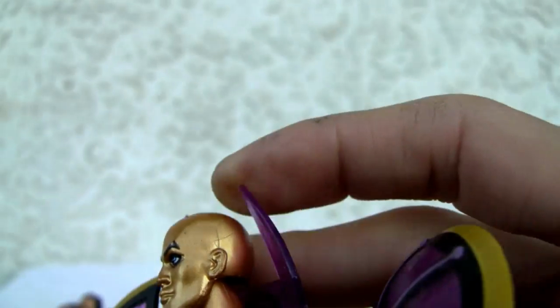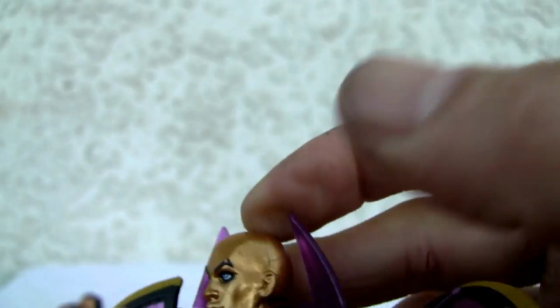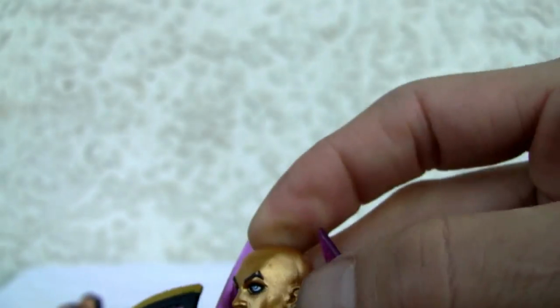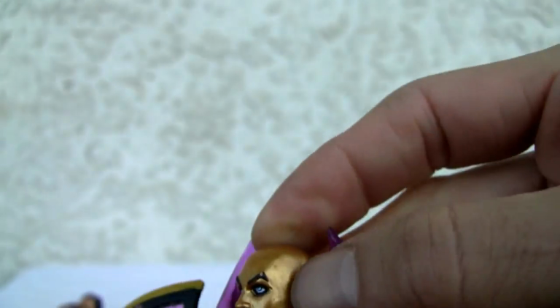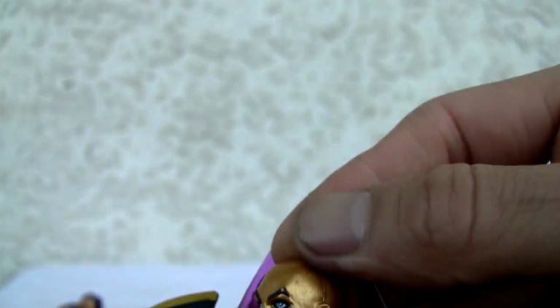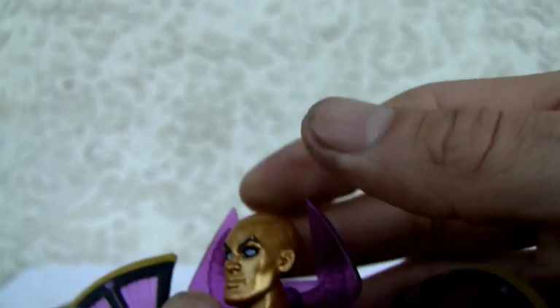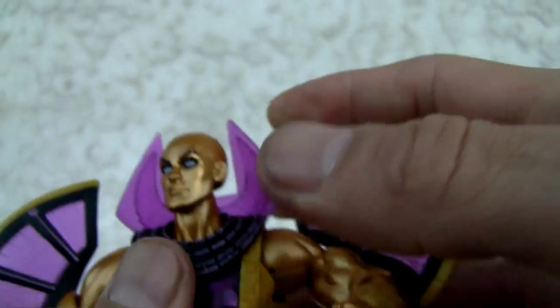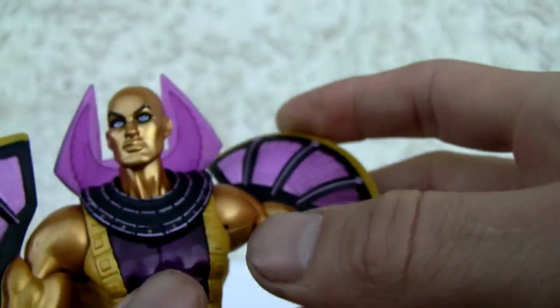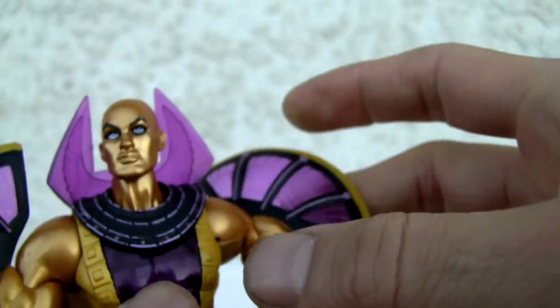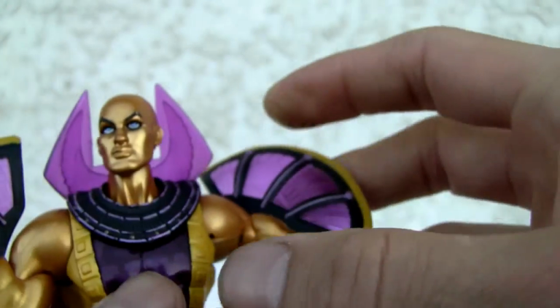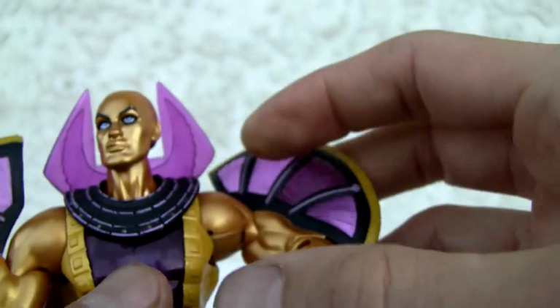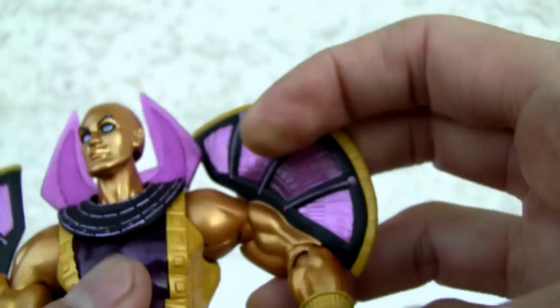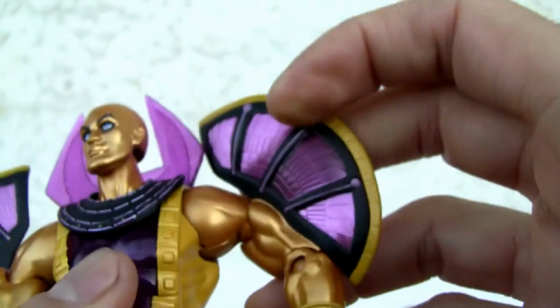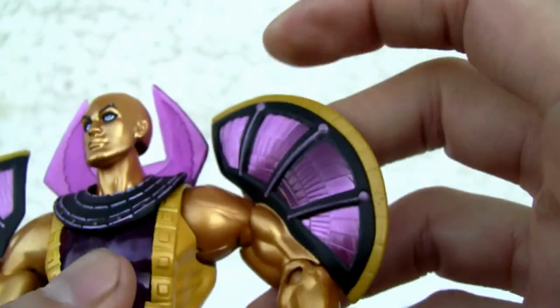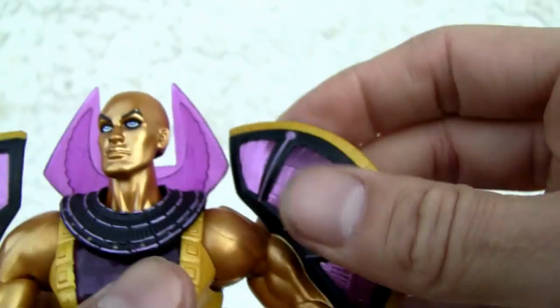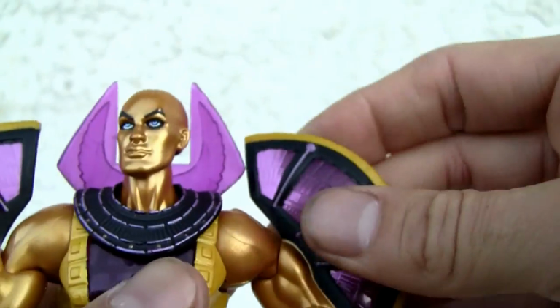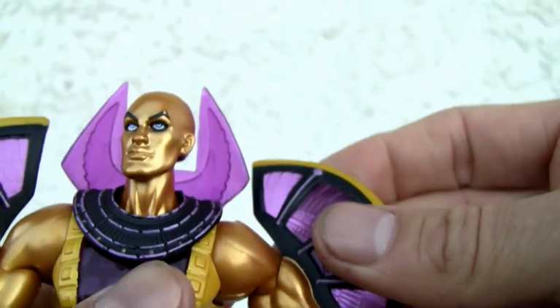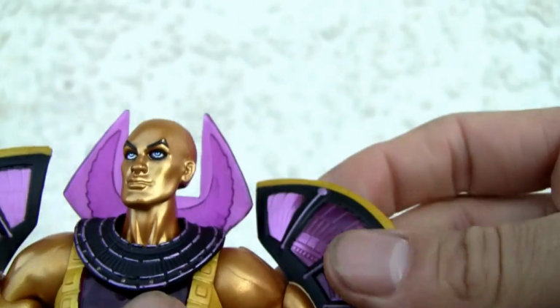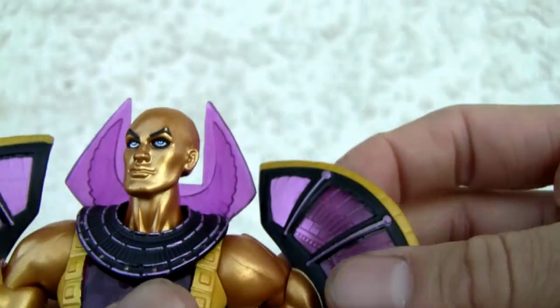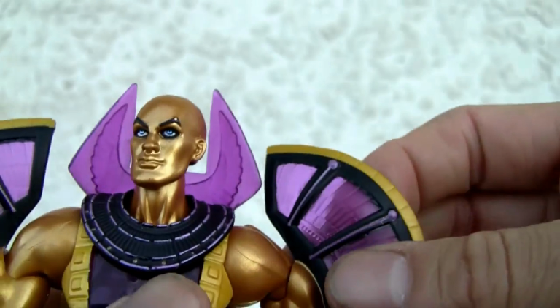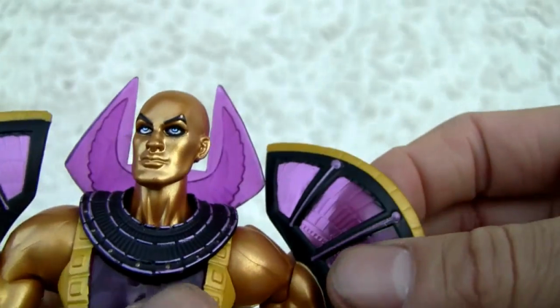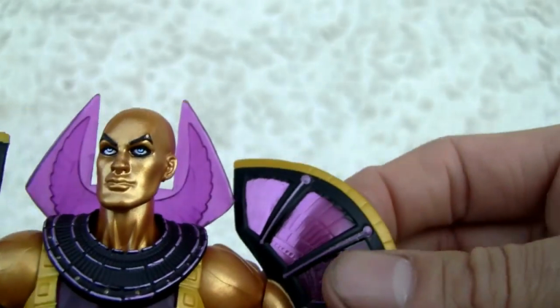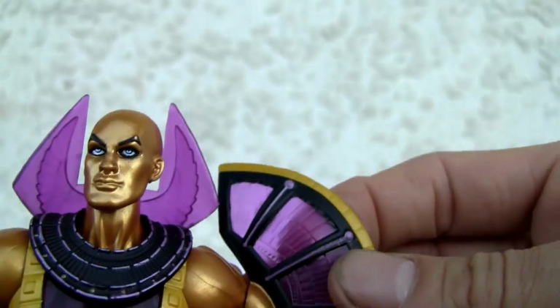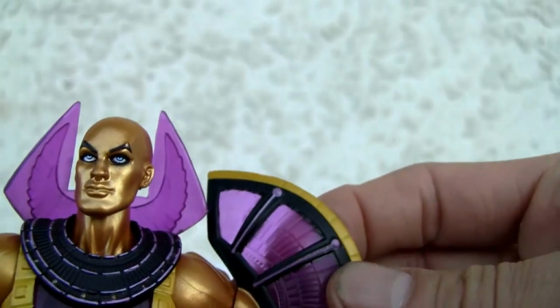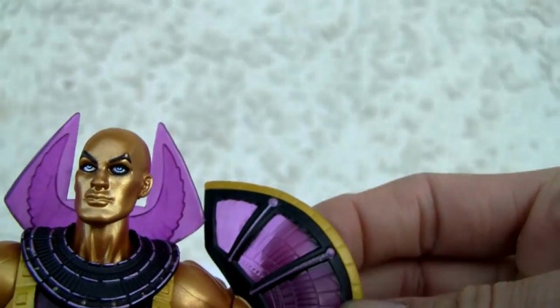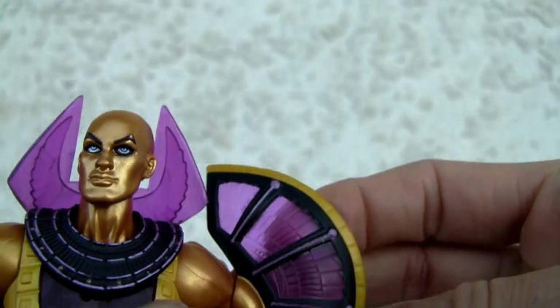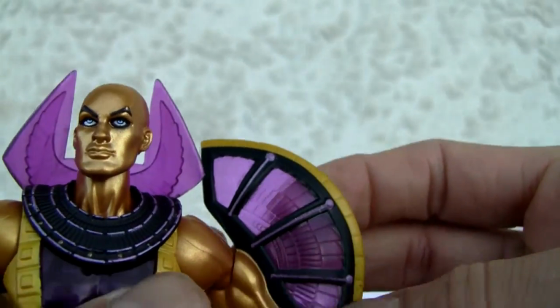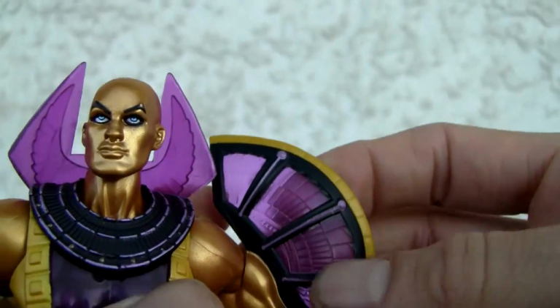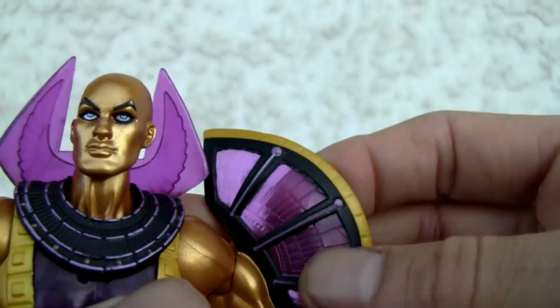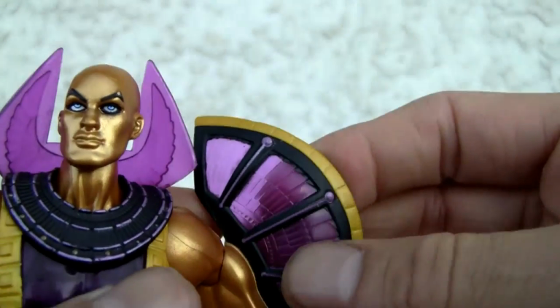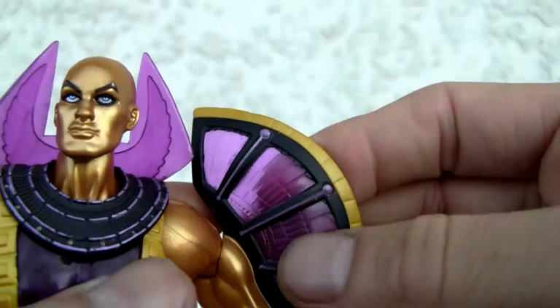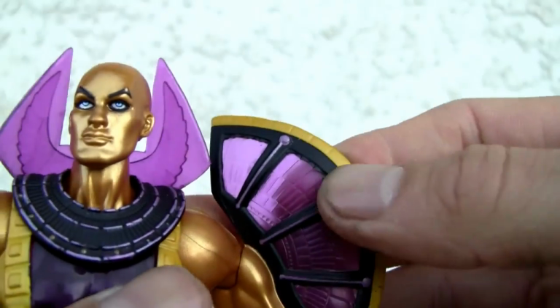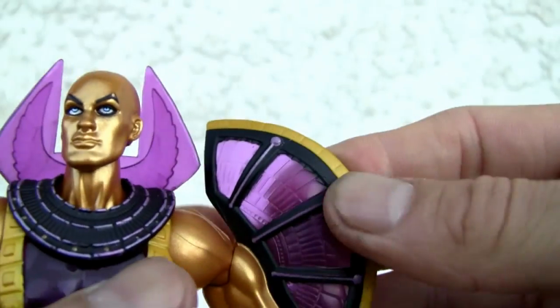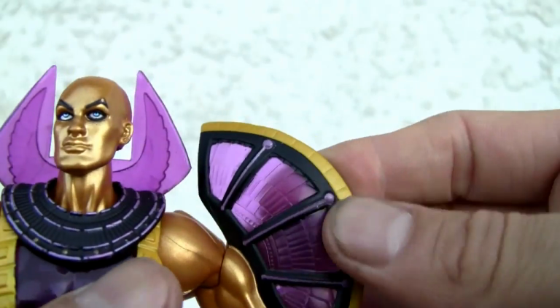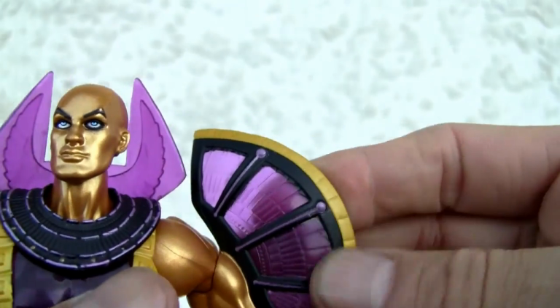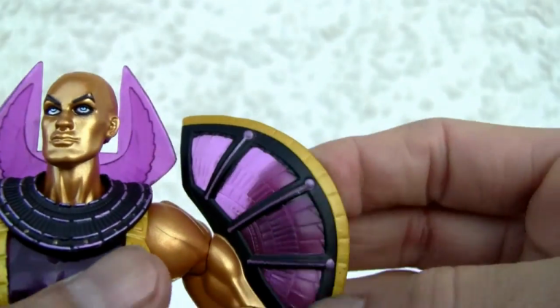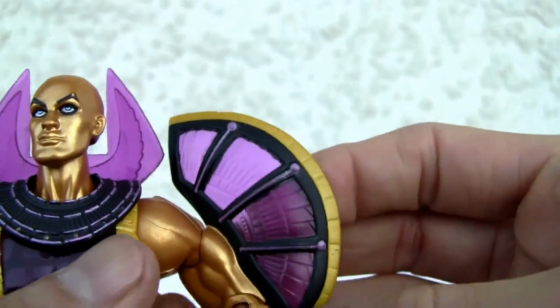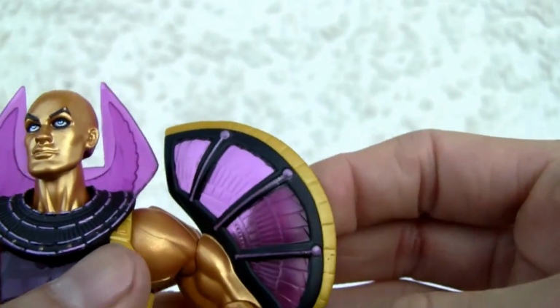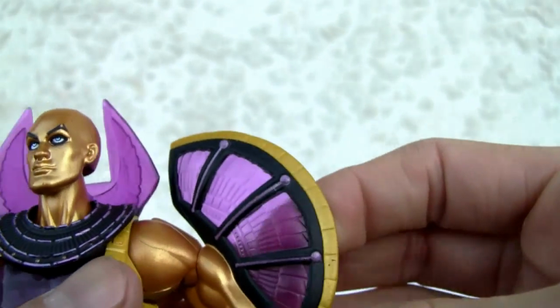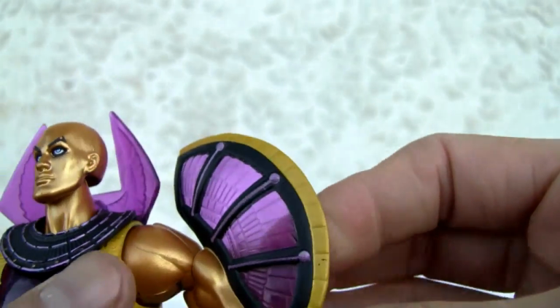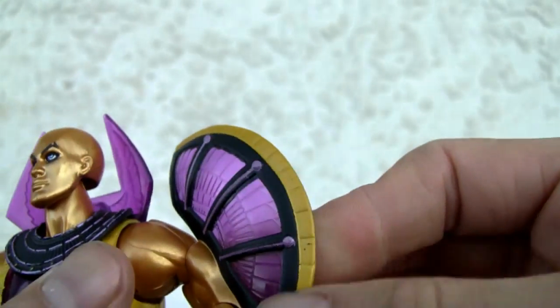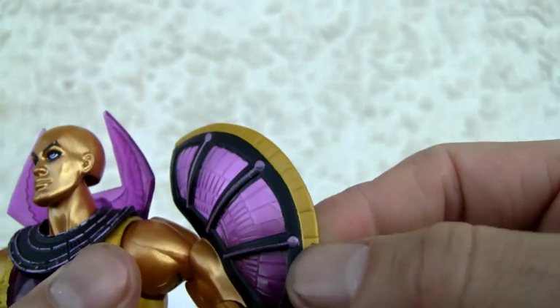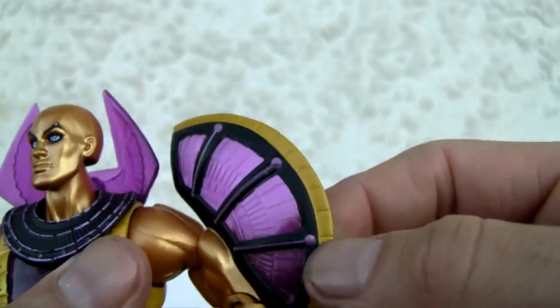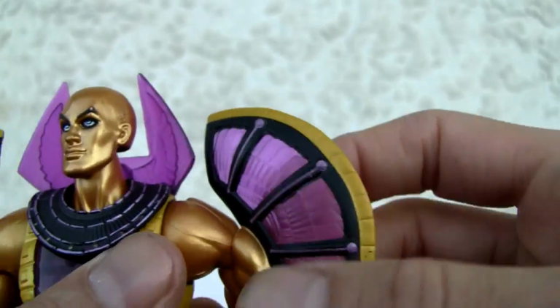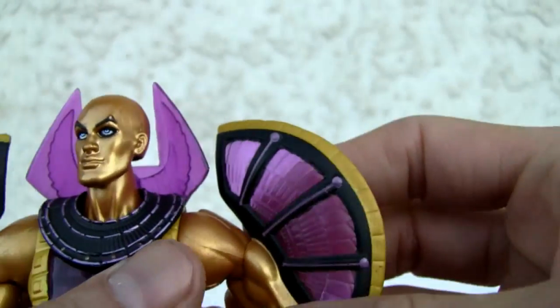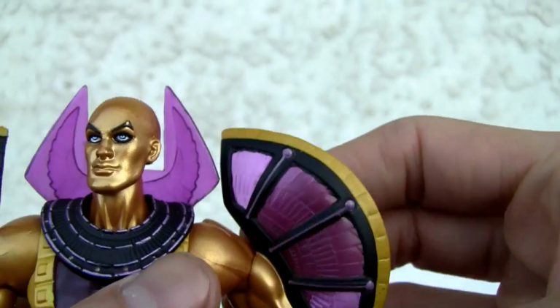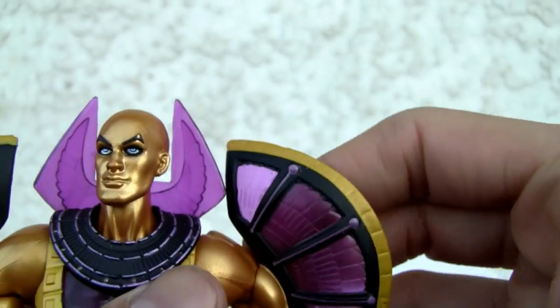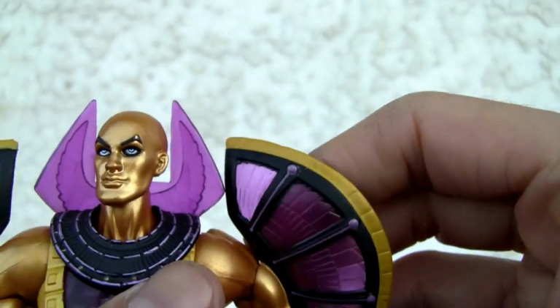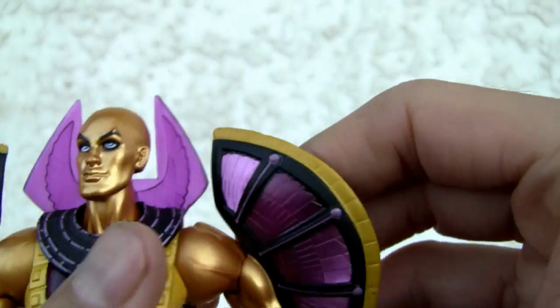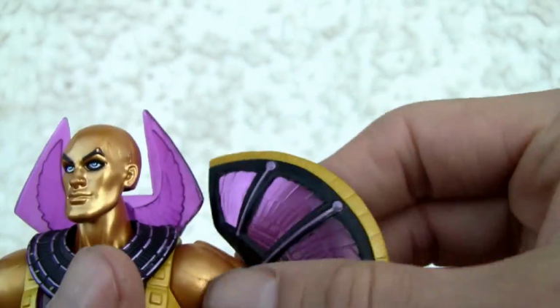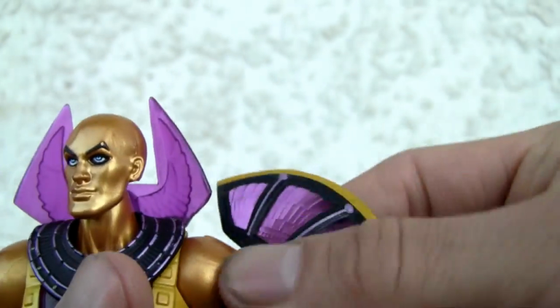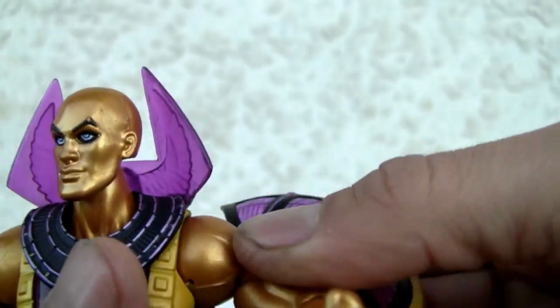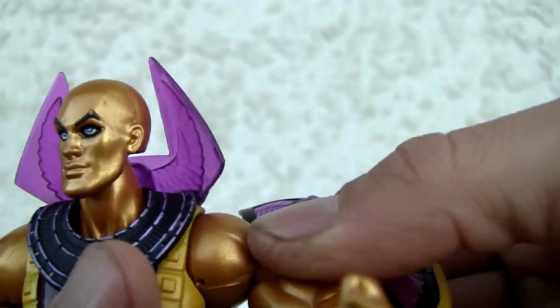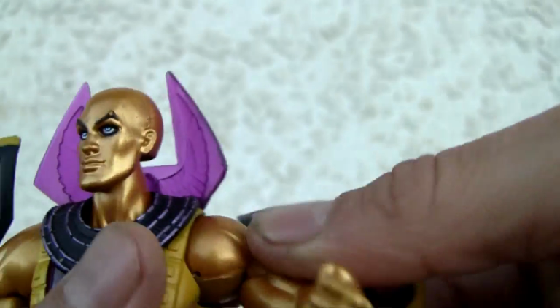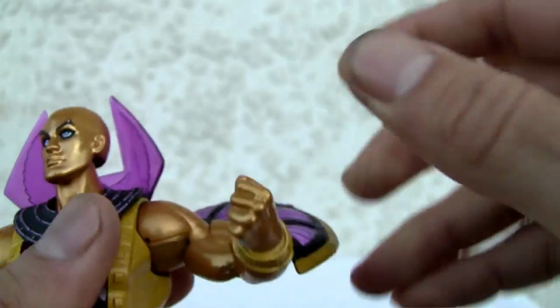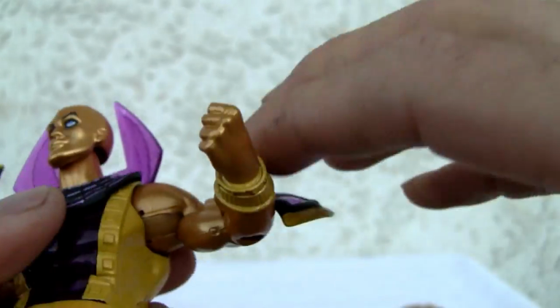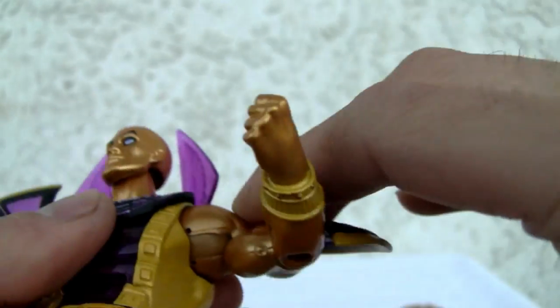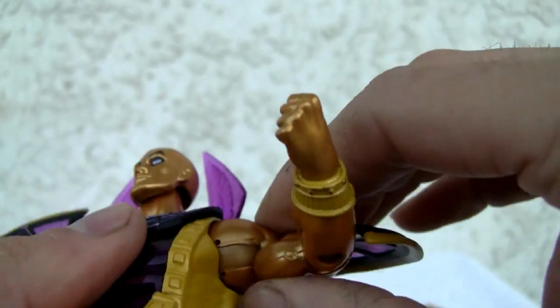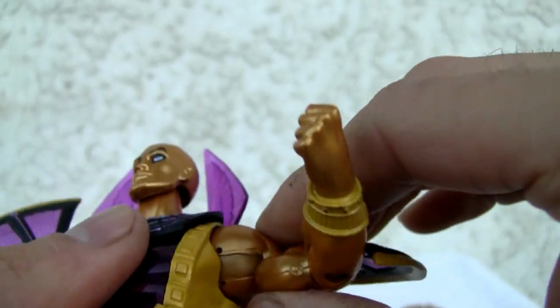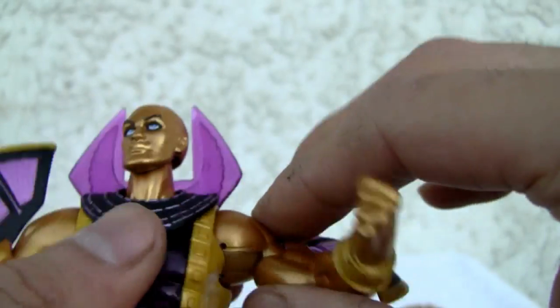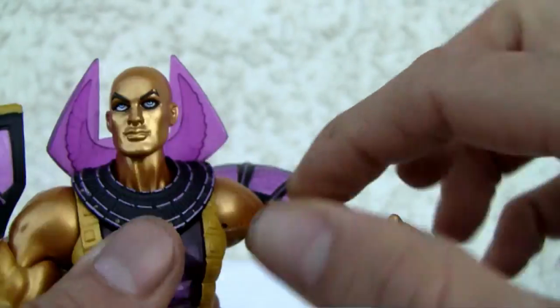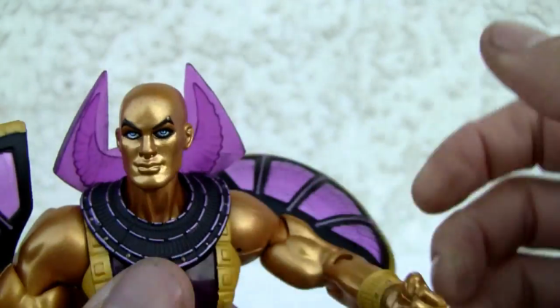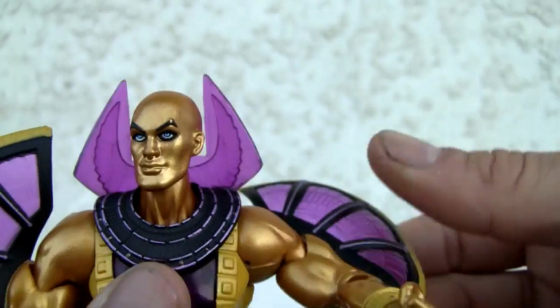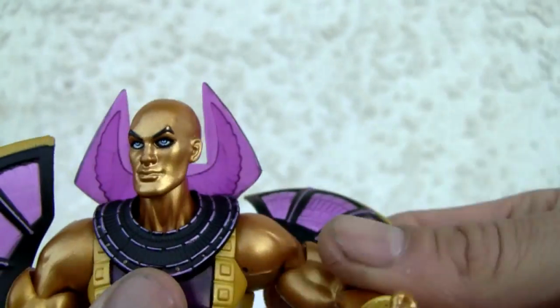I like this. The gold is kind of neat. I like the translucent purple and yellow and black, so that's not bad.